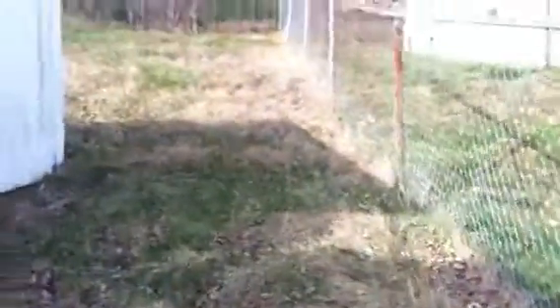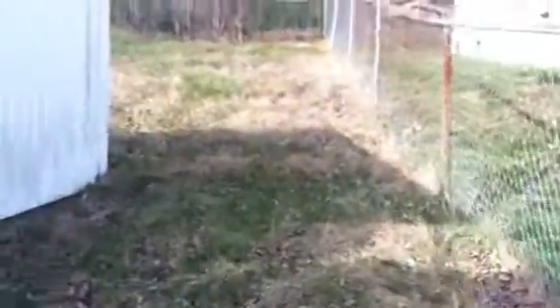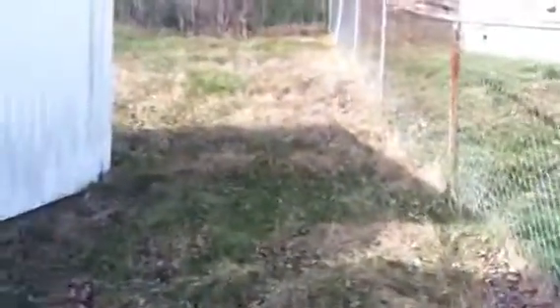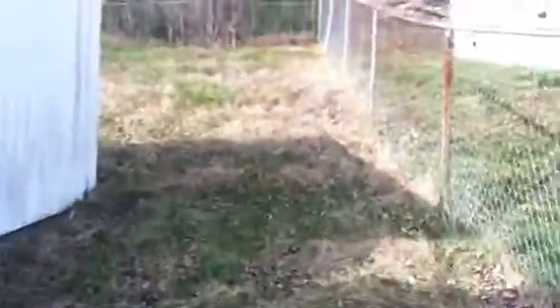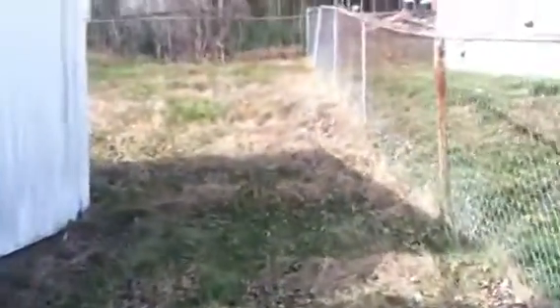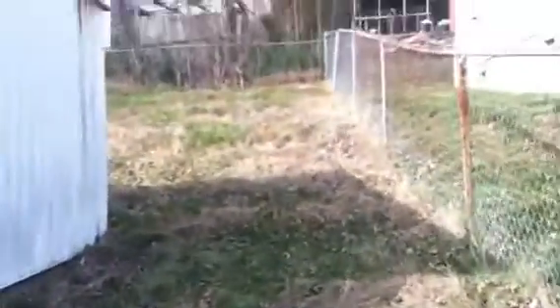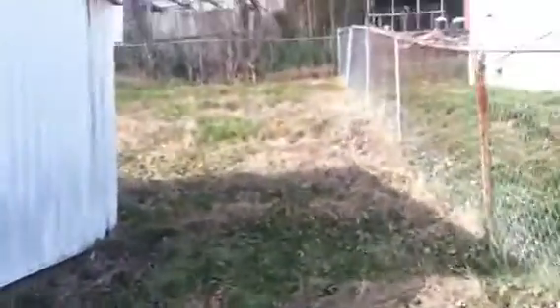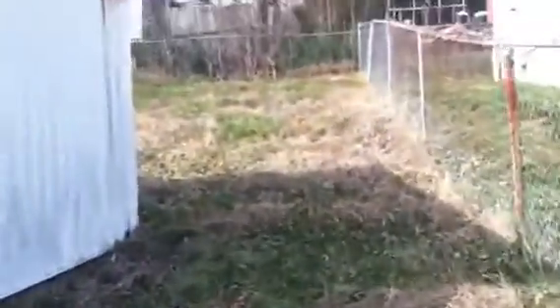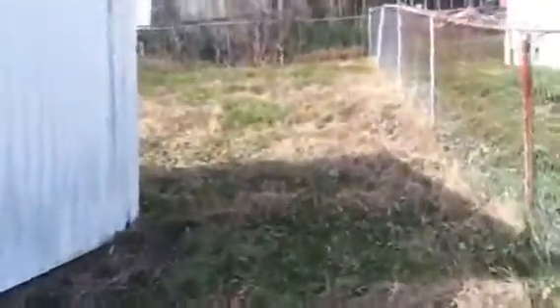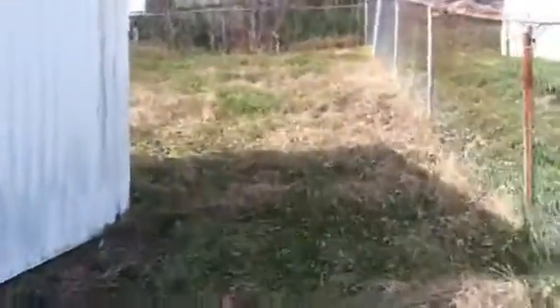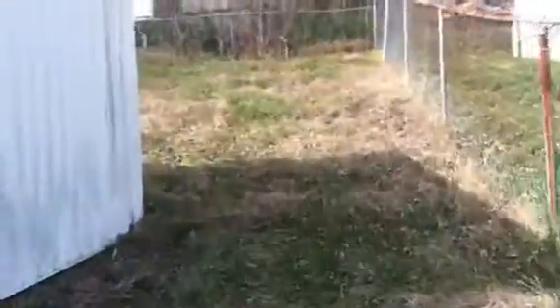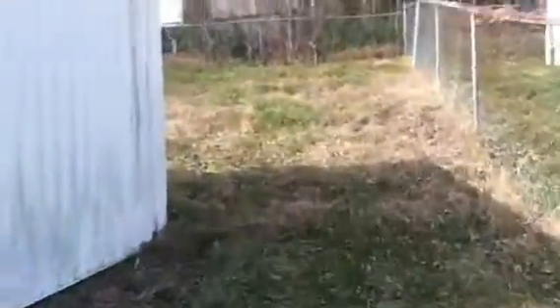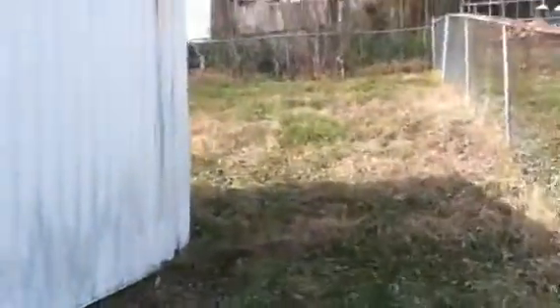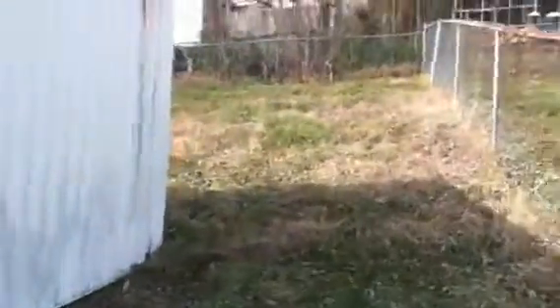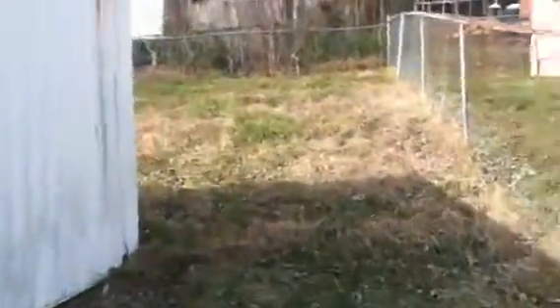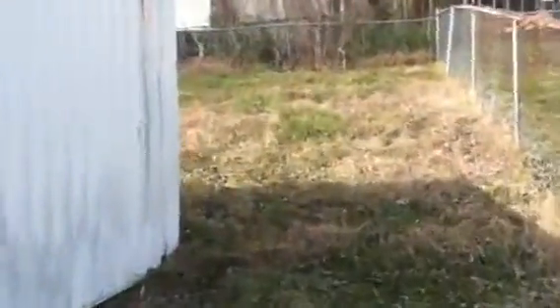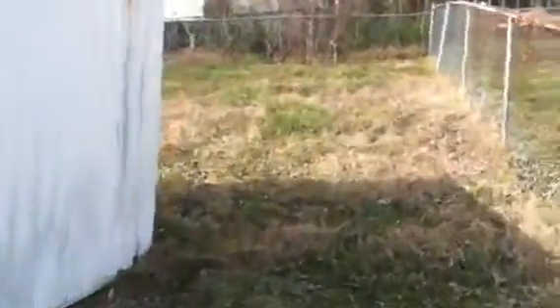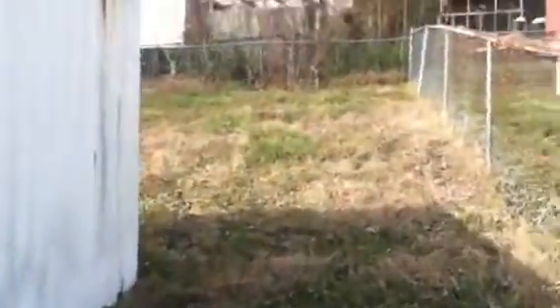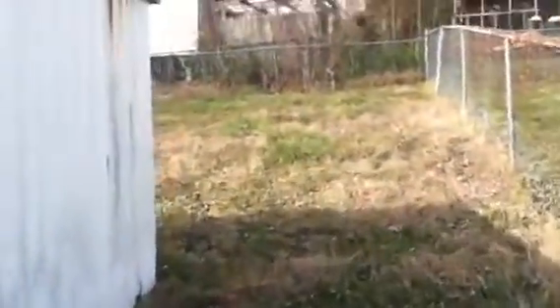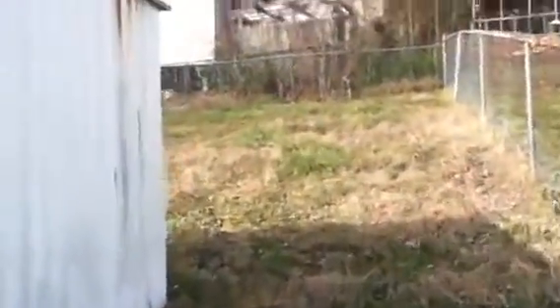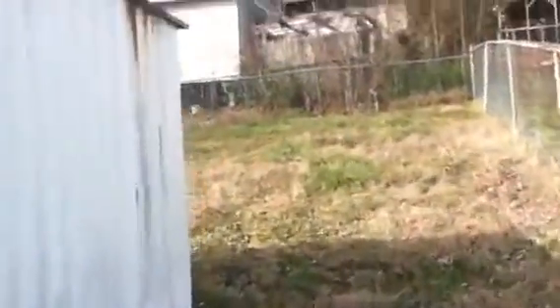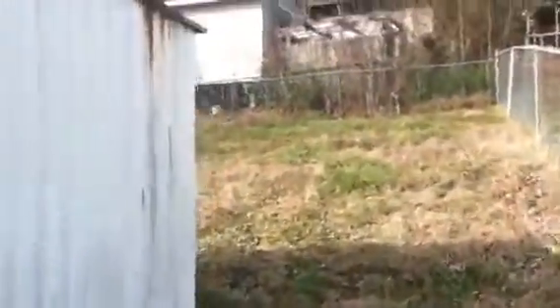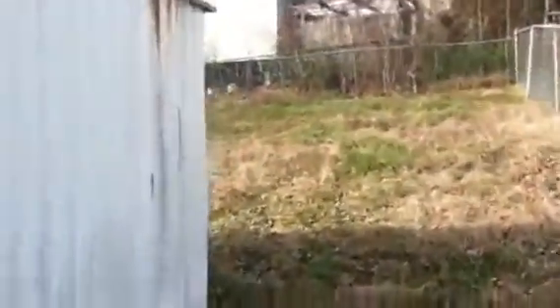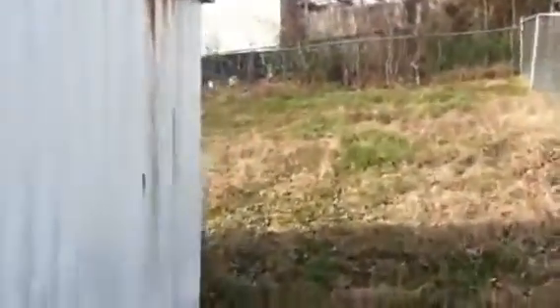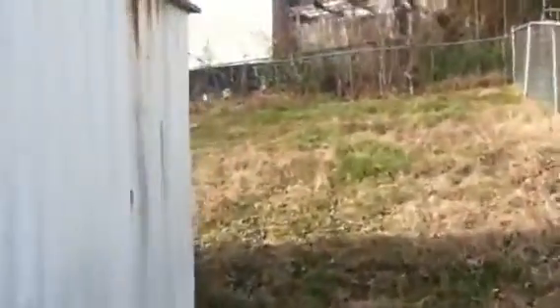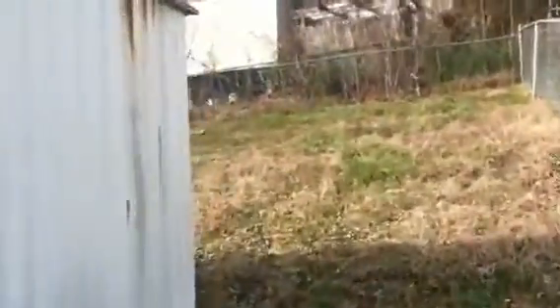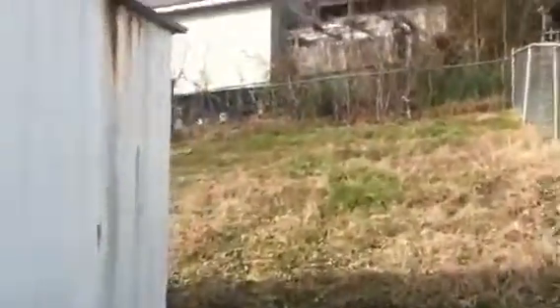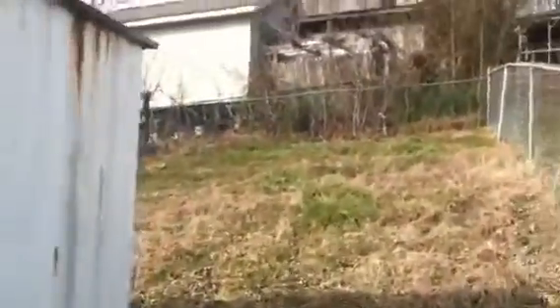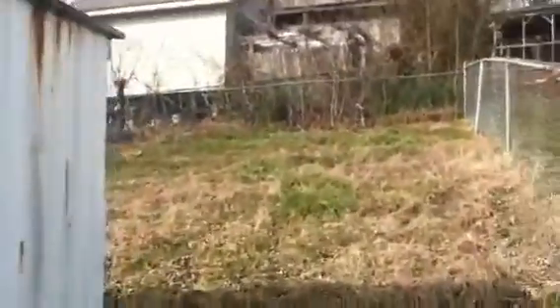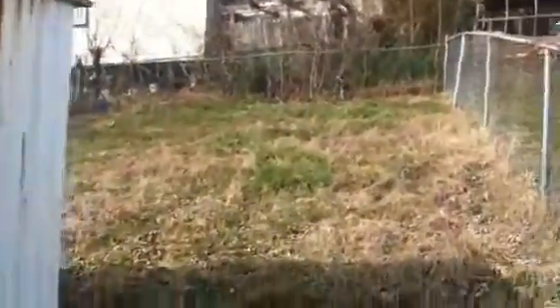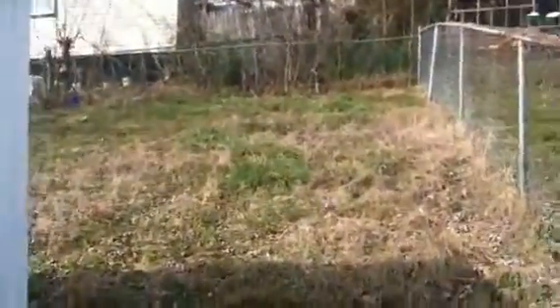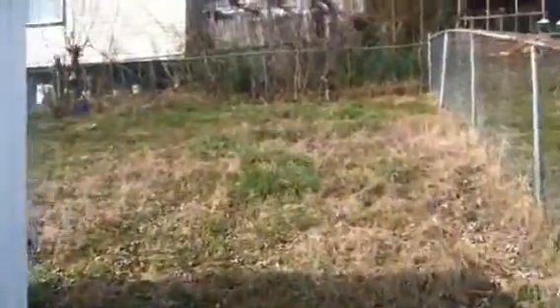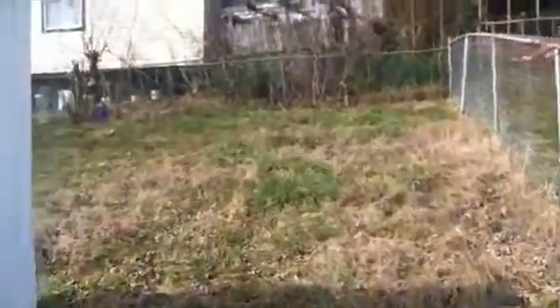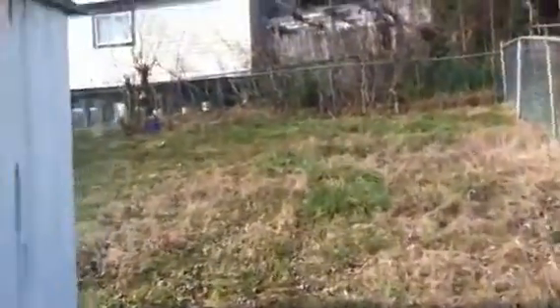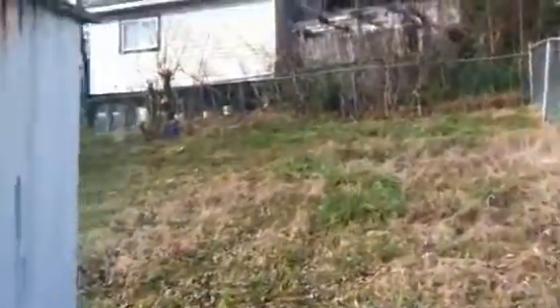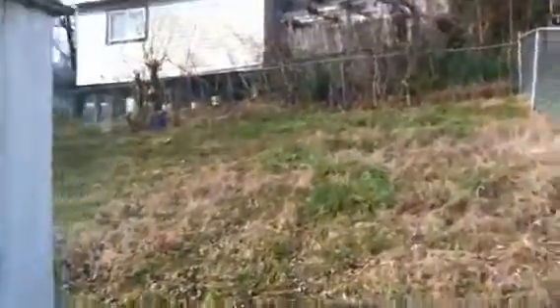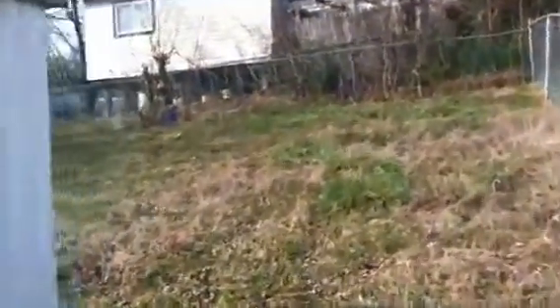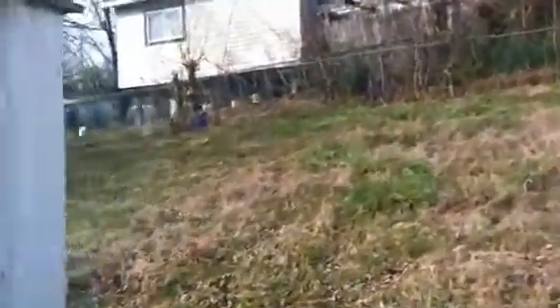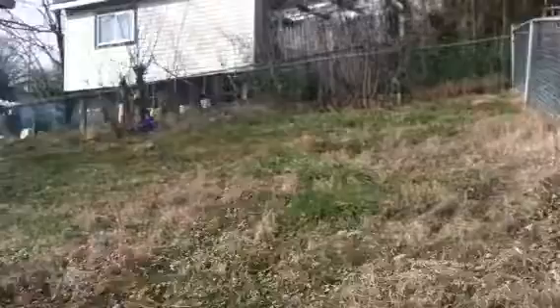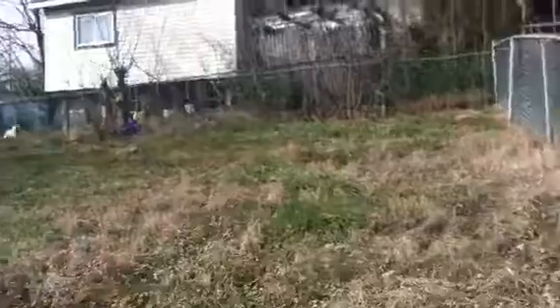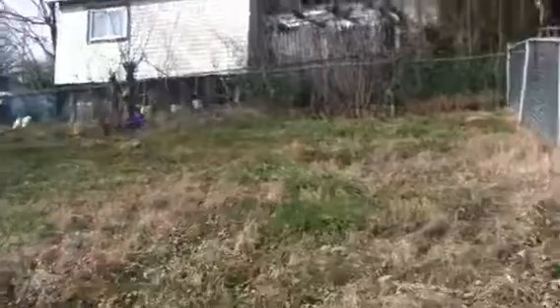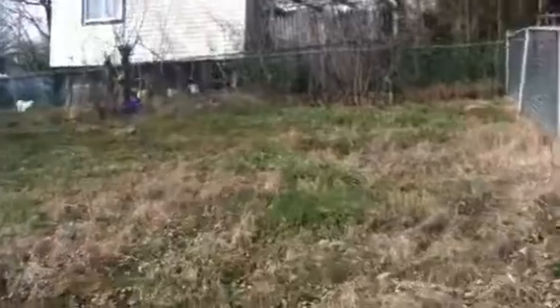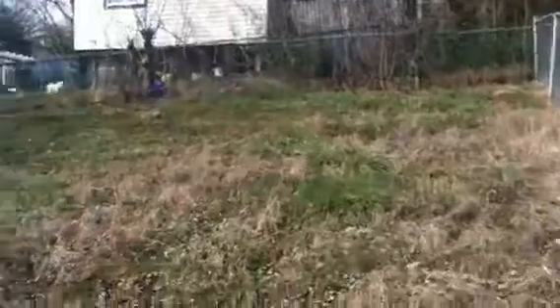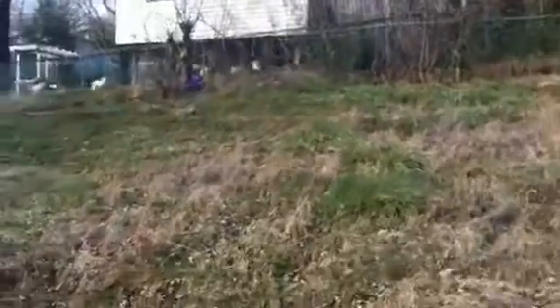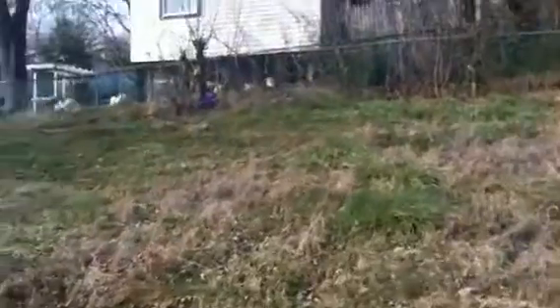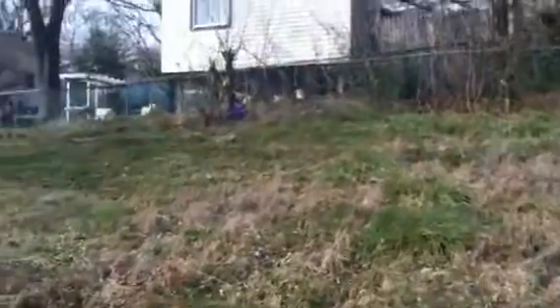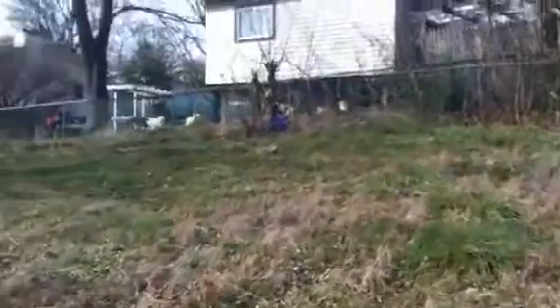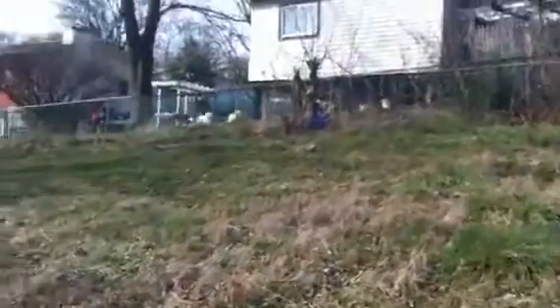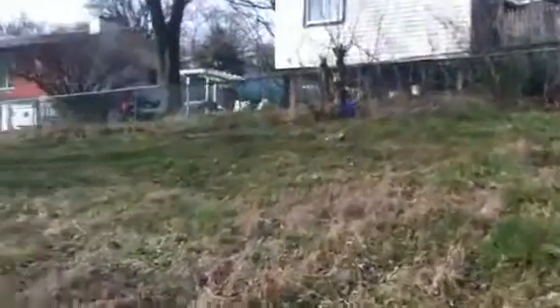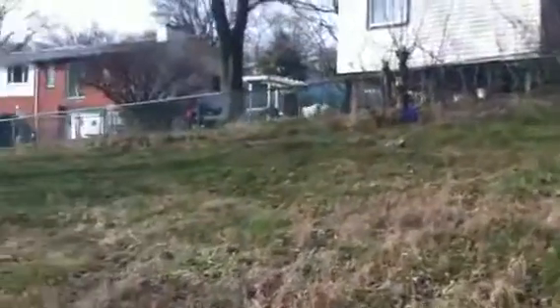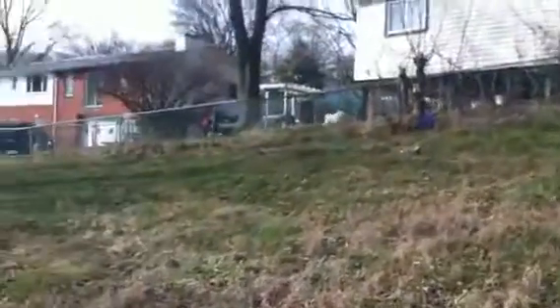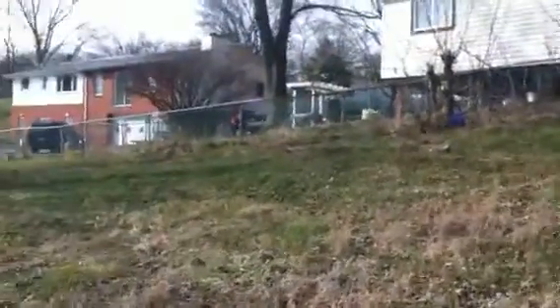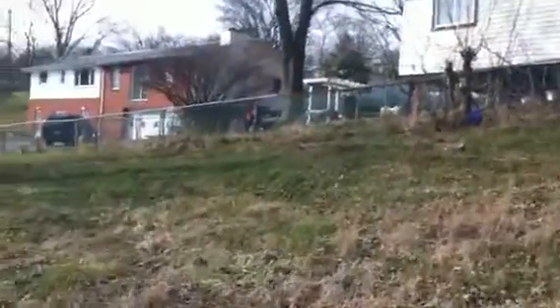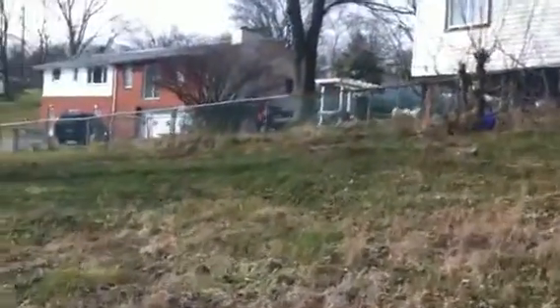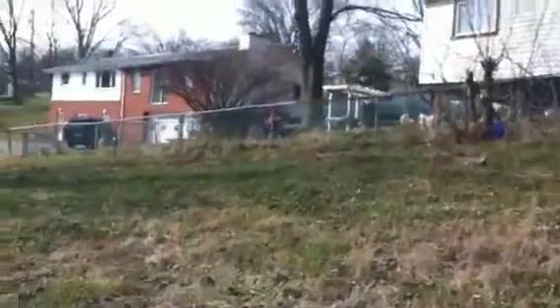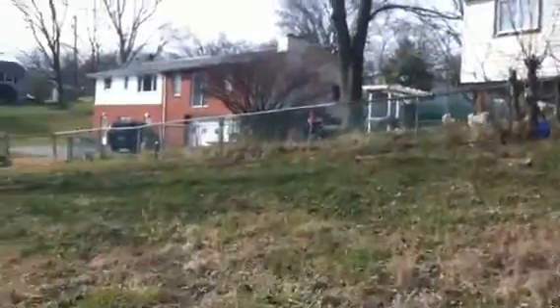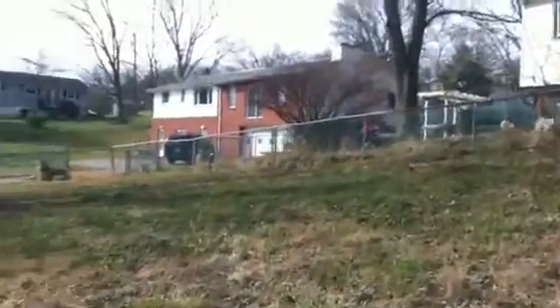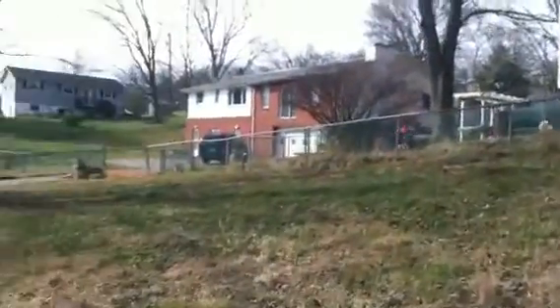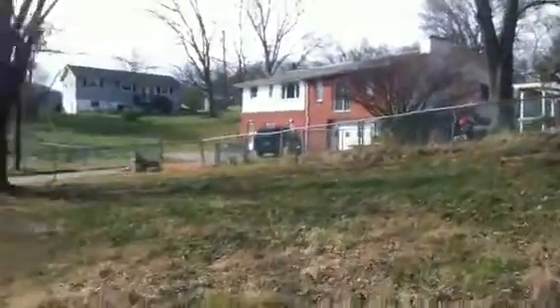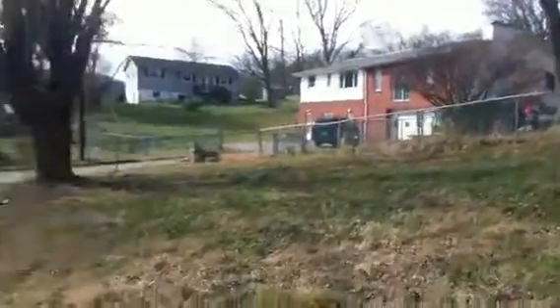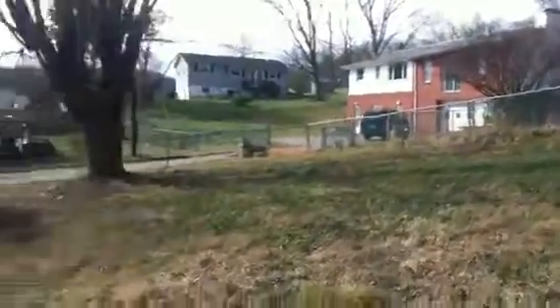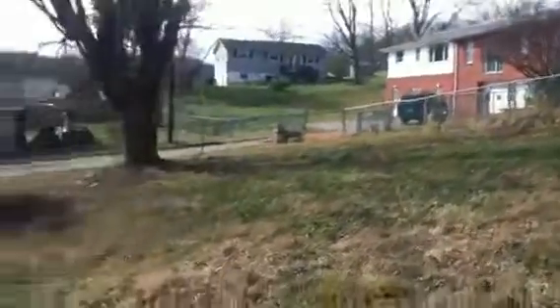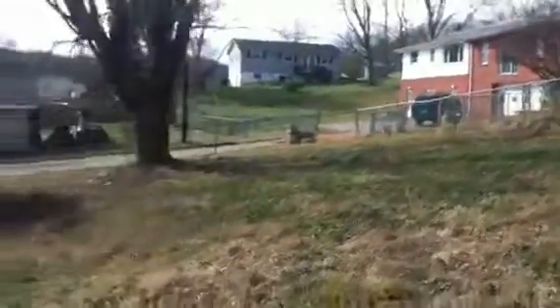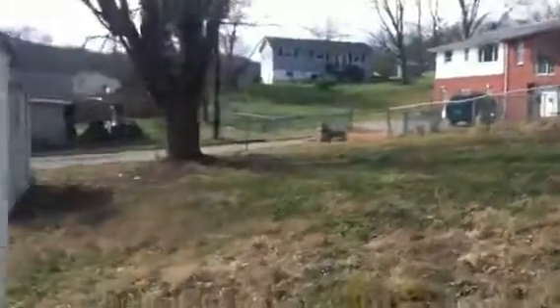This is all fenced back here. There is one section that is not fenced, but if somebody had a dog or something we could add fencing.